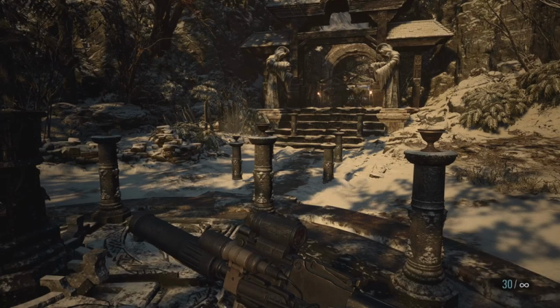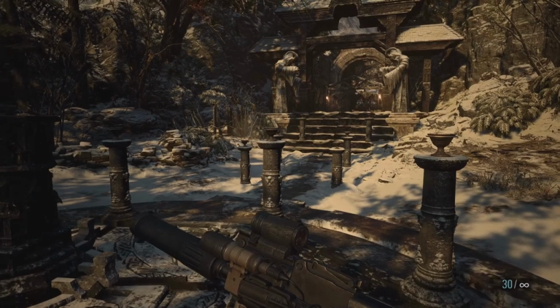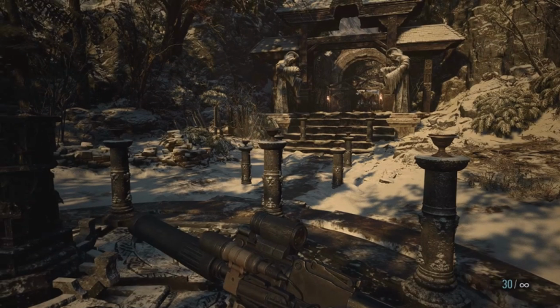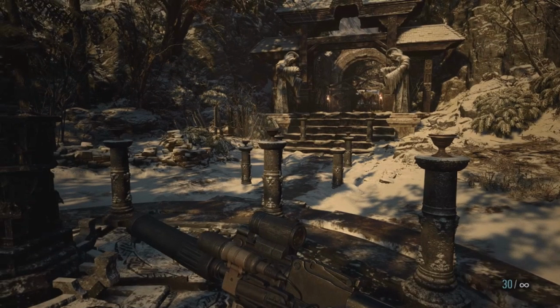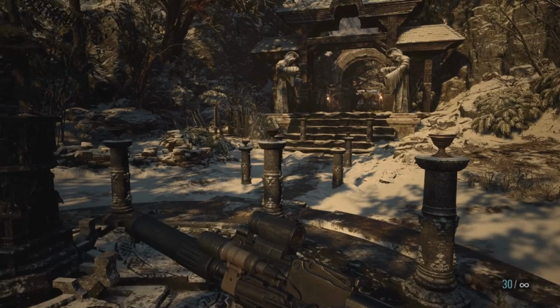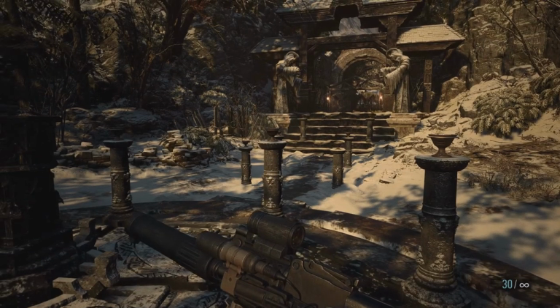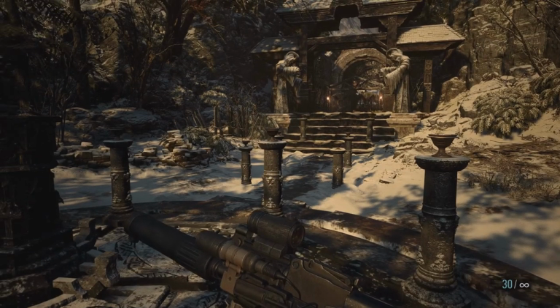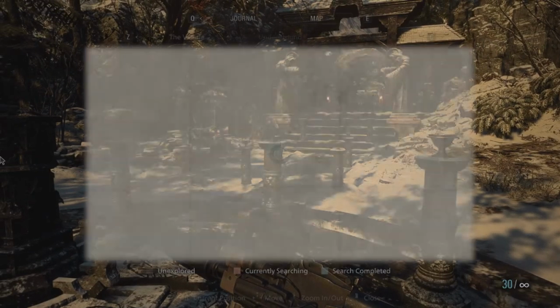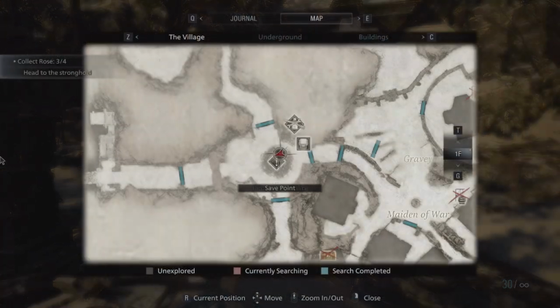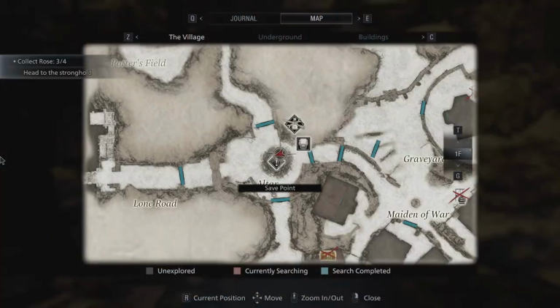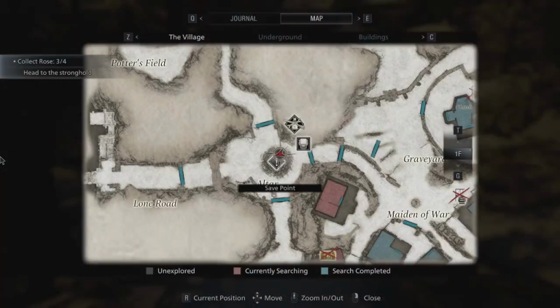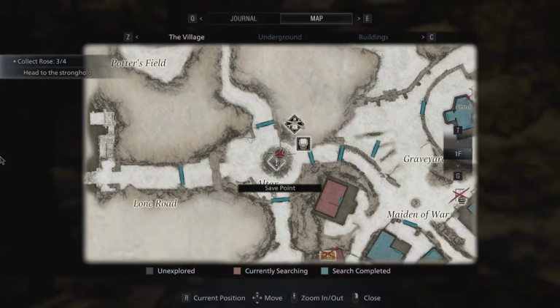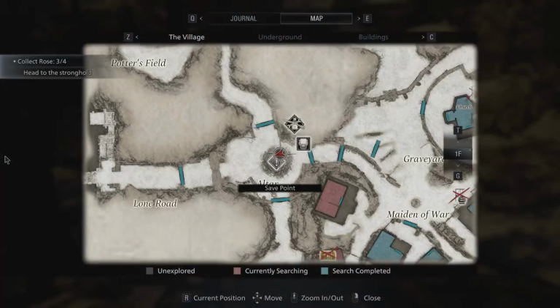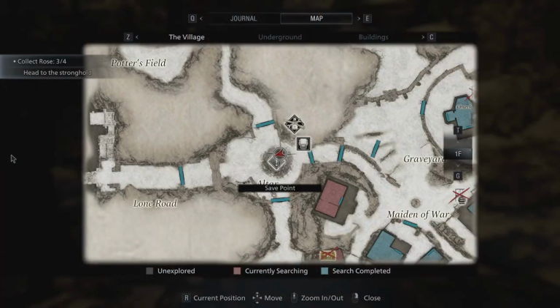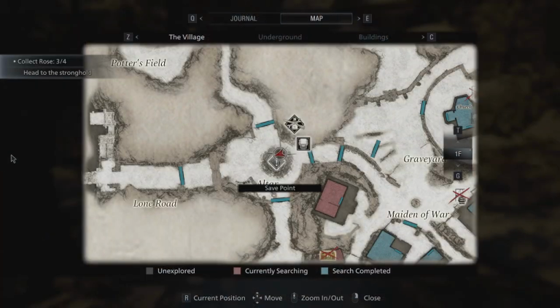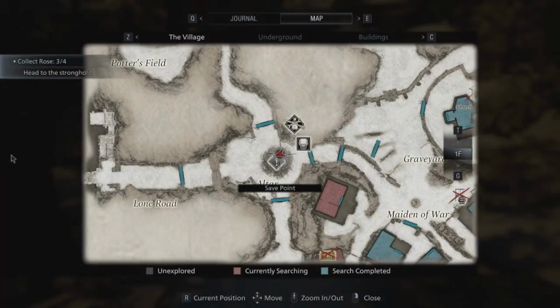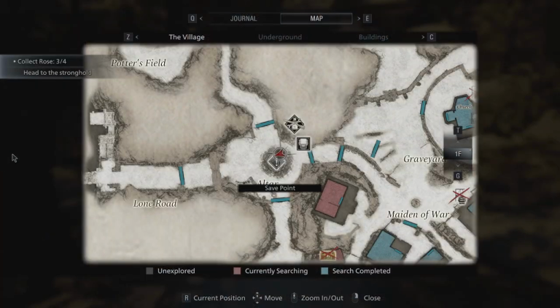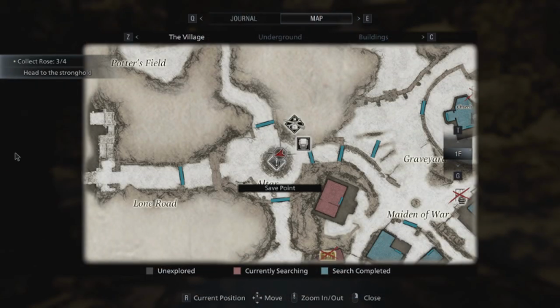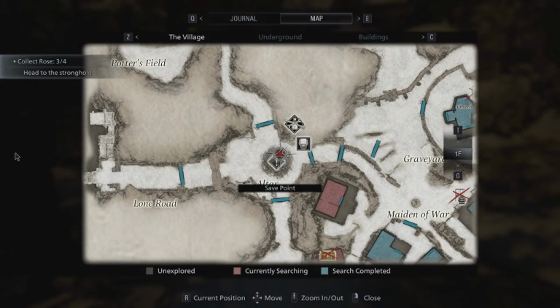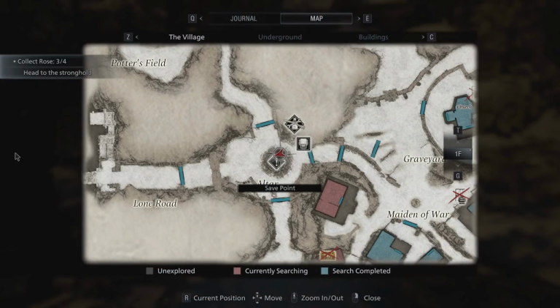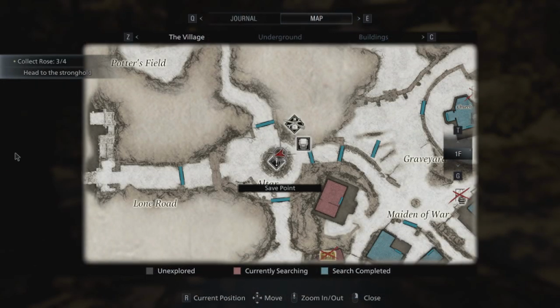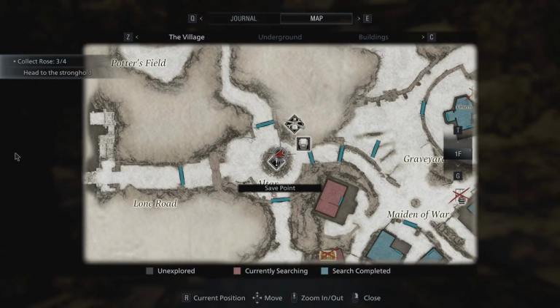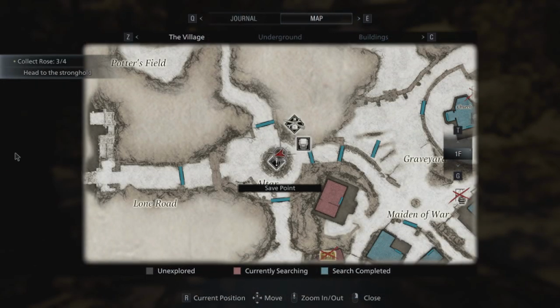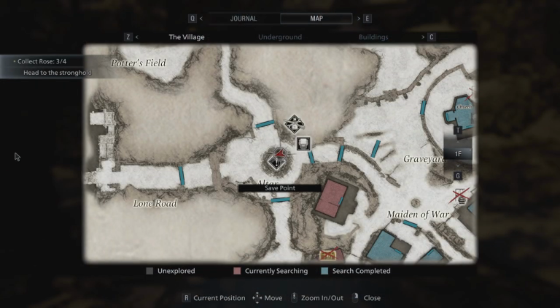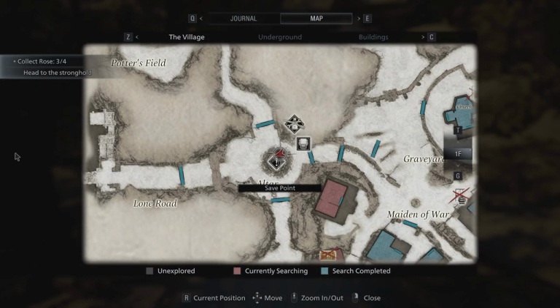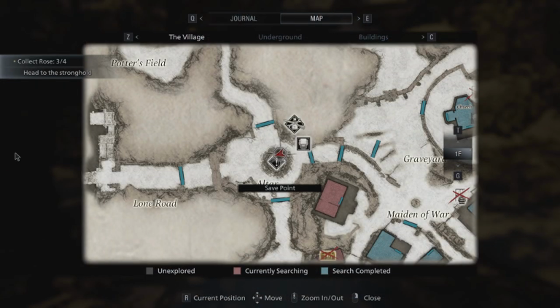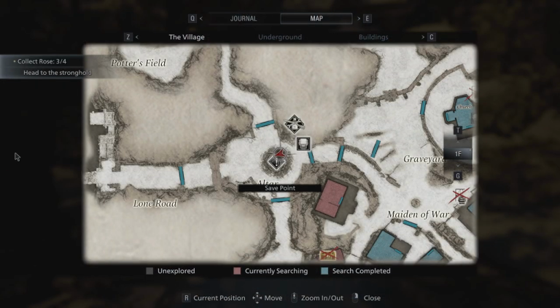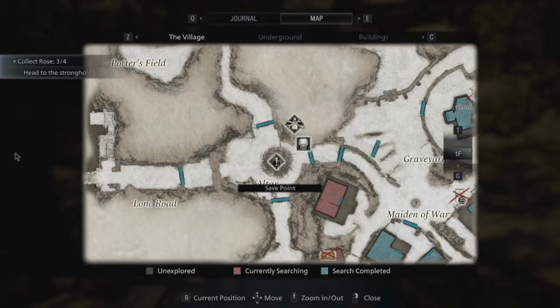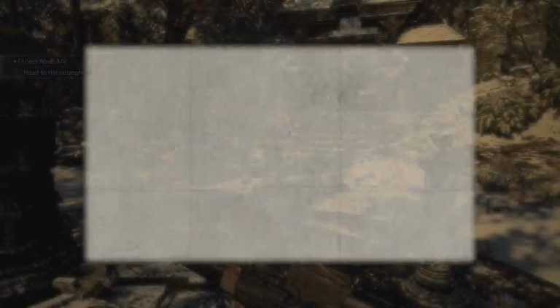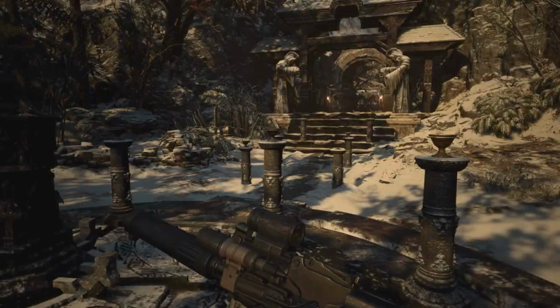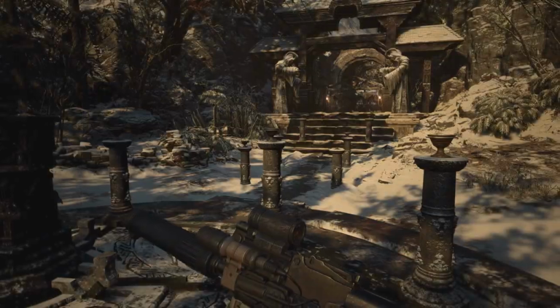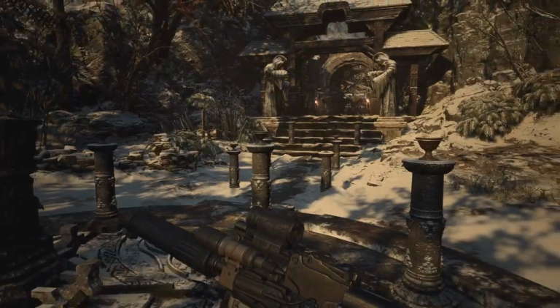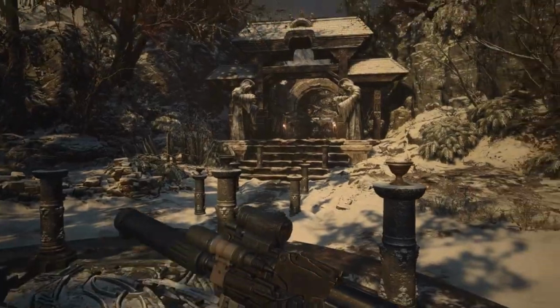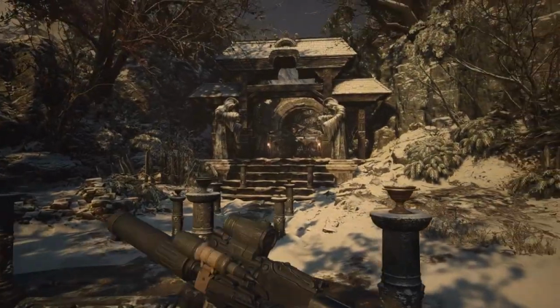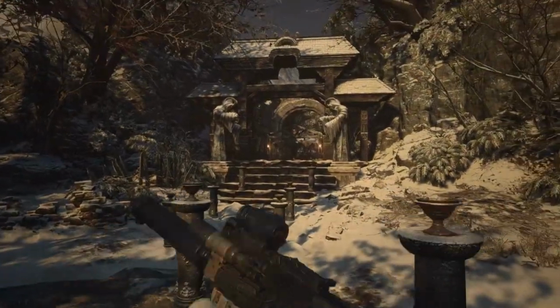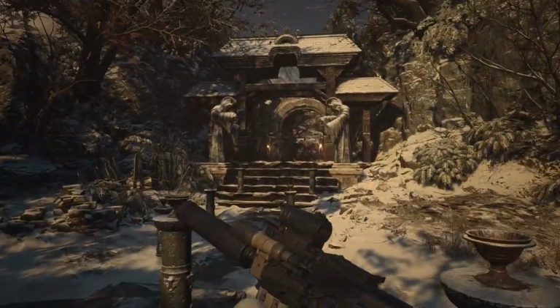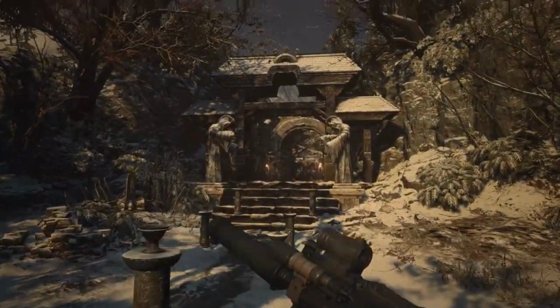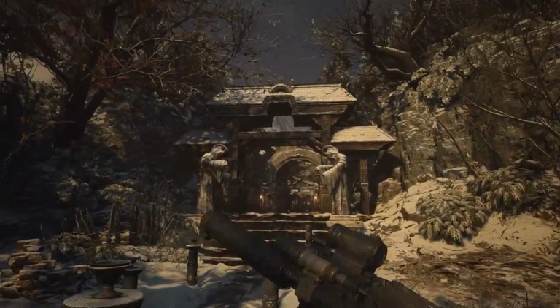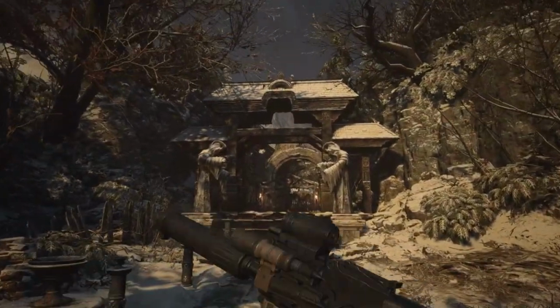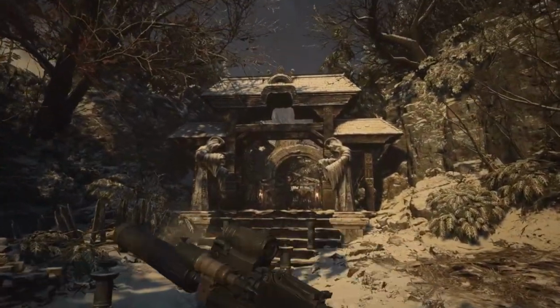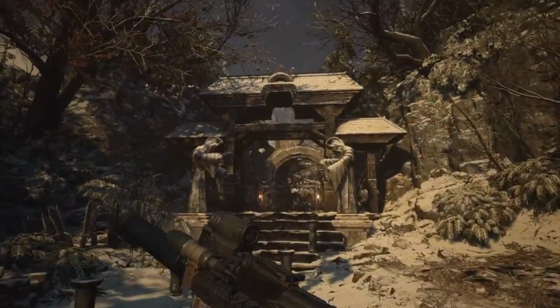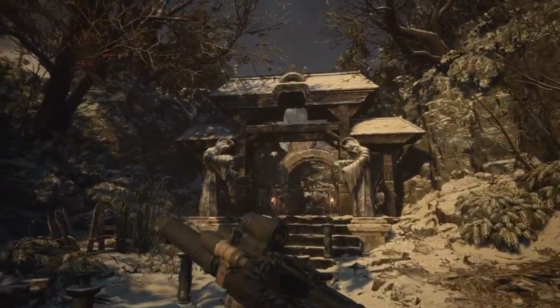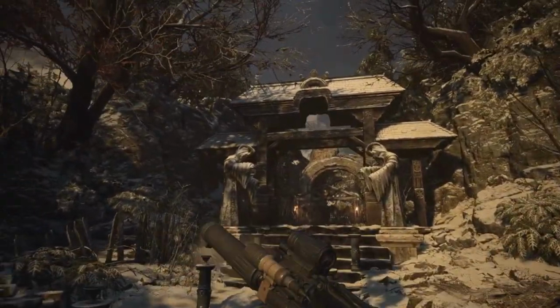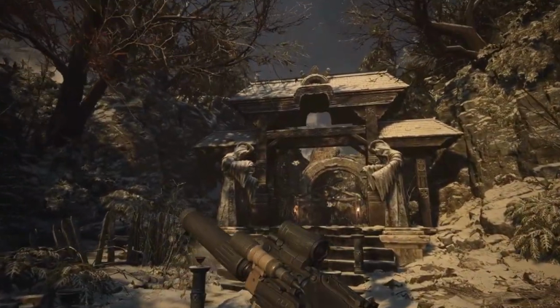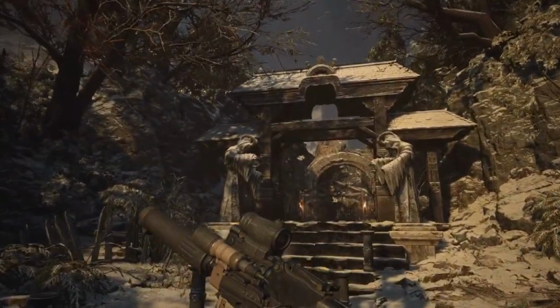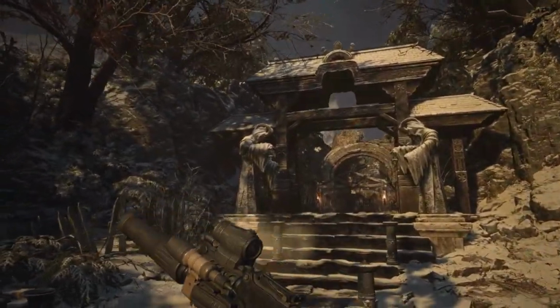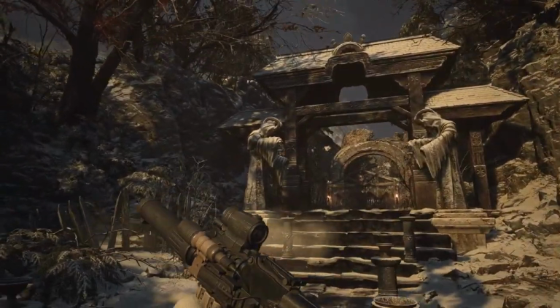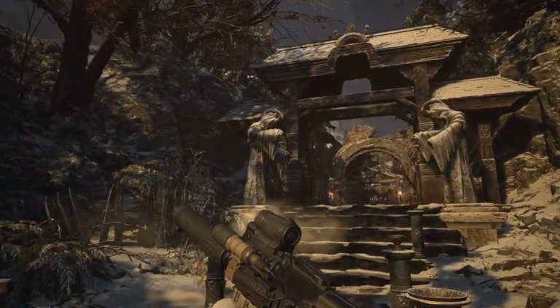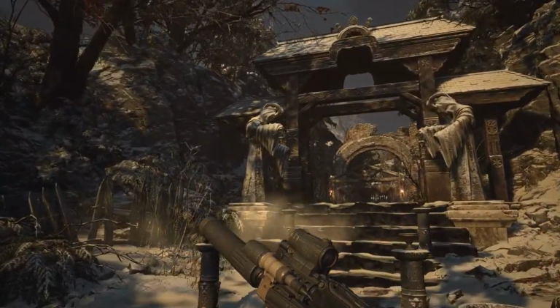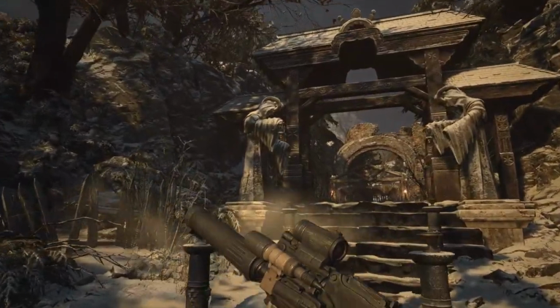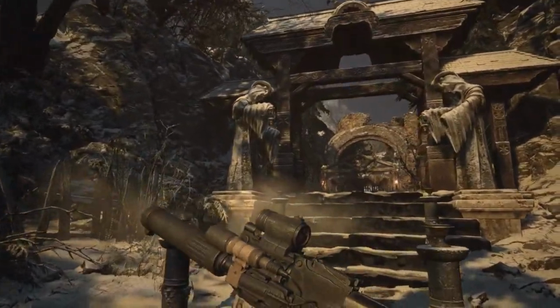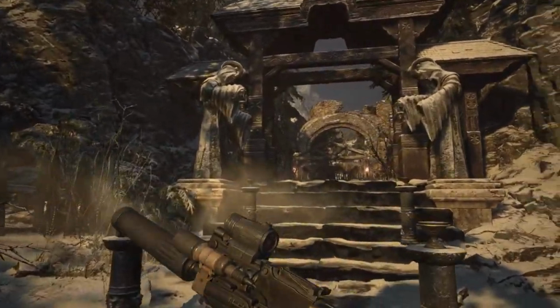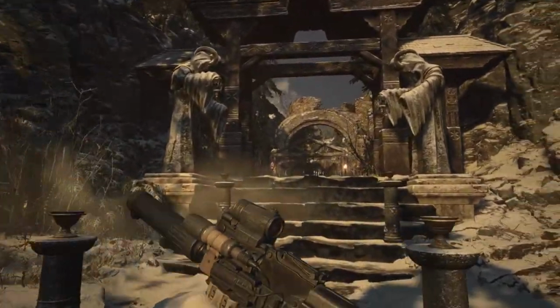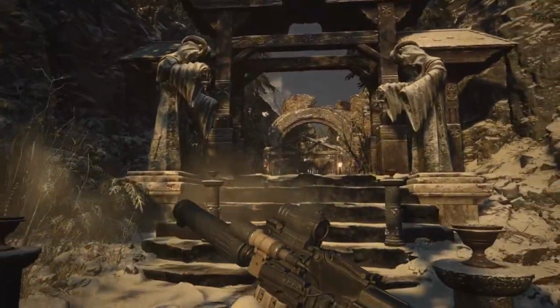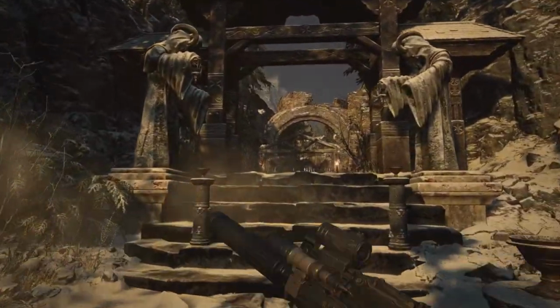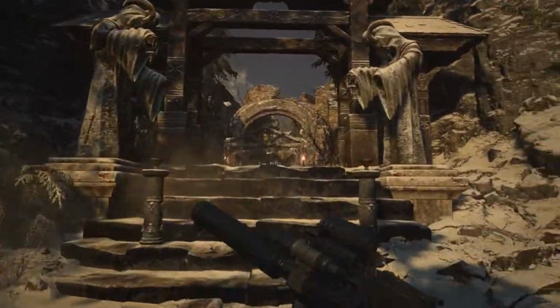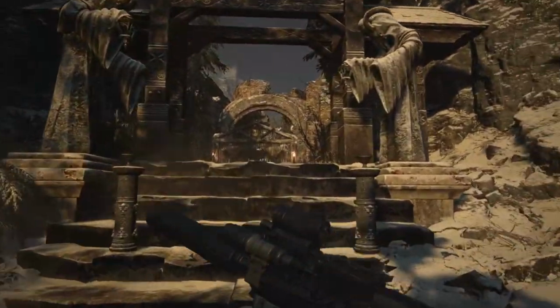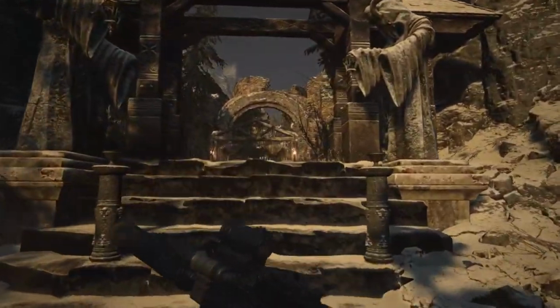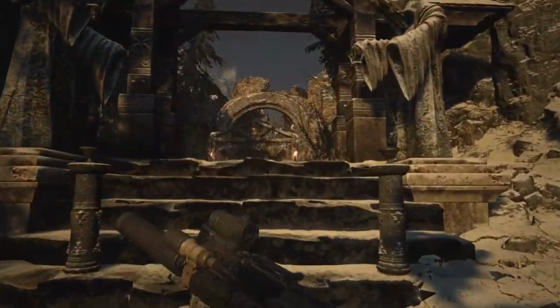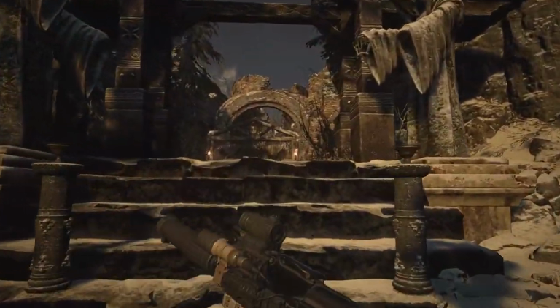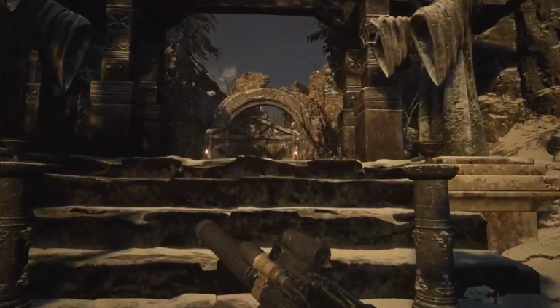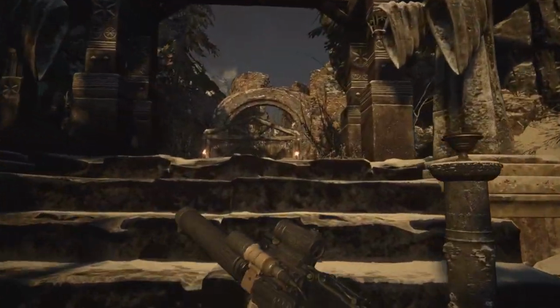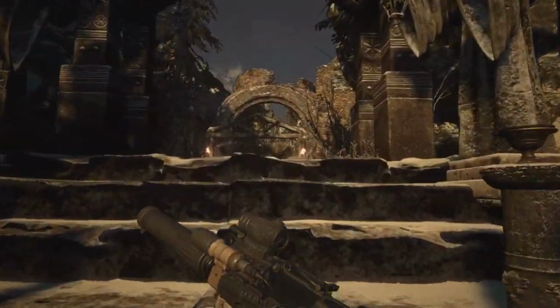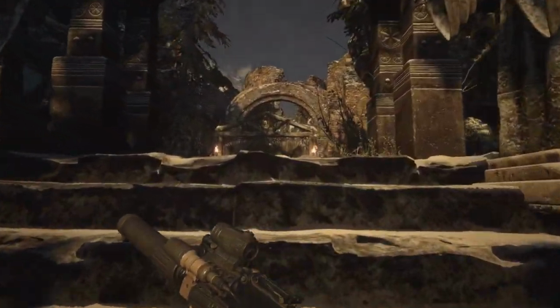First off, you will need to have the crank in your inventory. You get this at the second large windmill in the reservoir part of the map. It's a key item — you can't miss it.